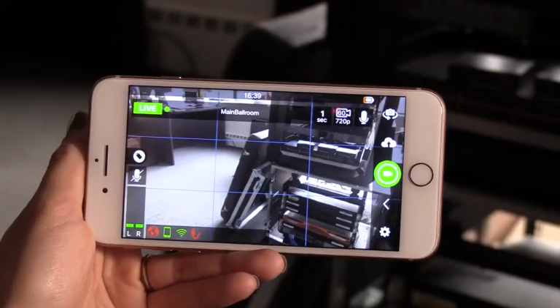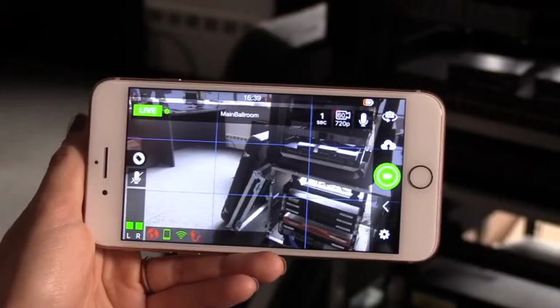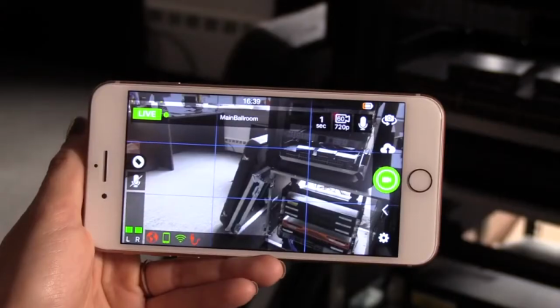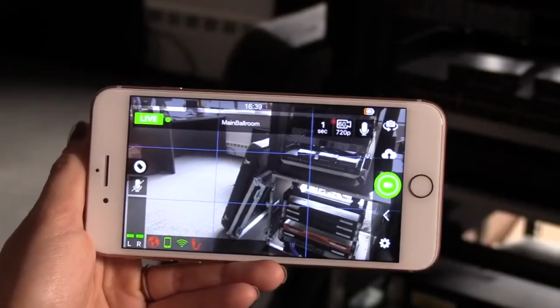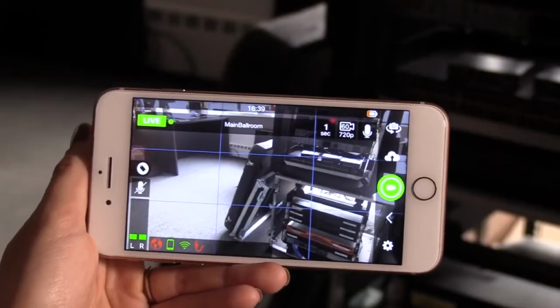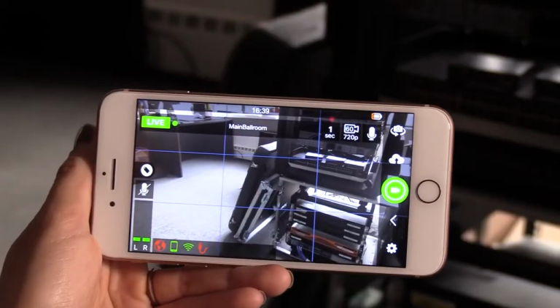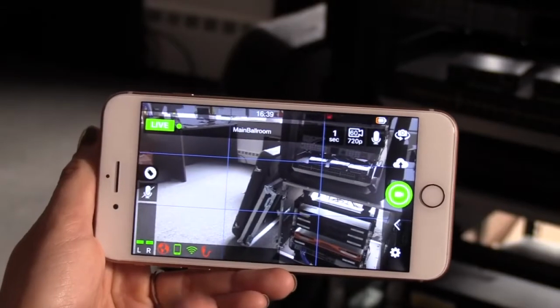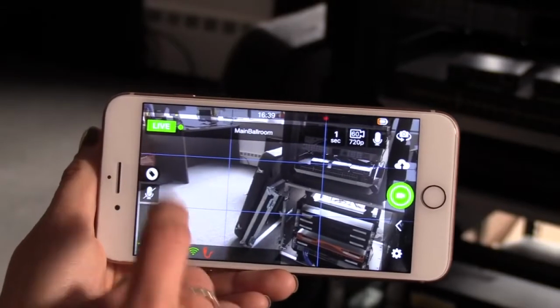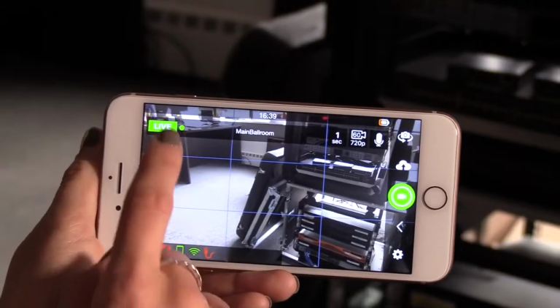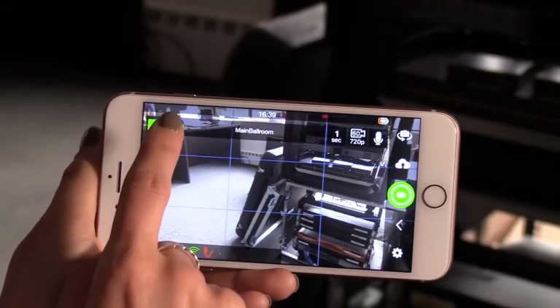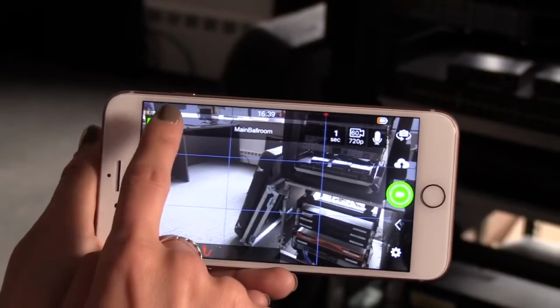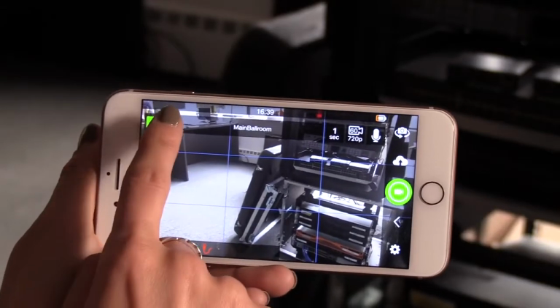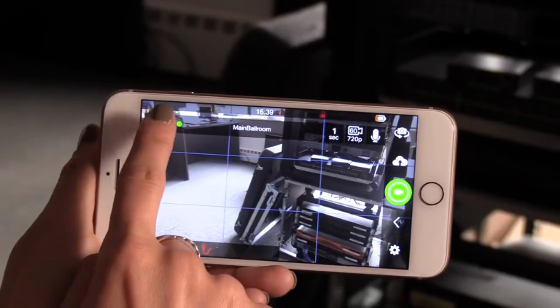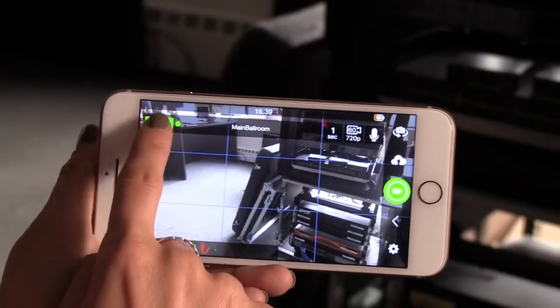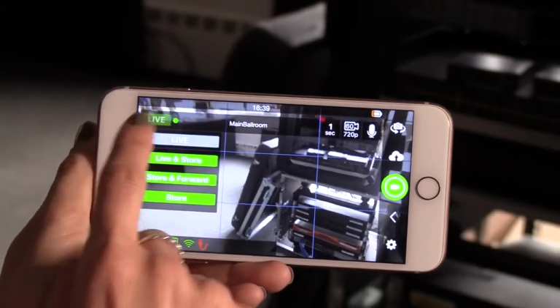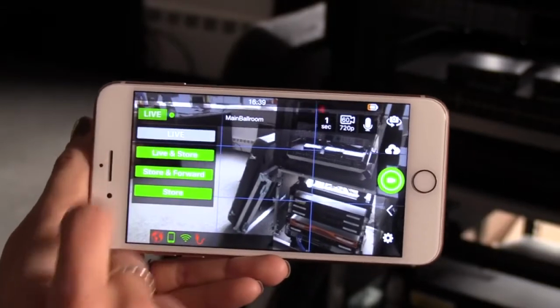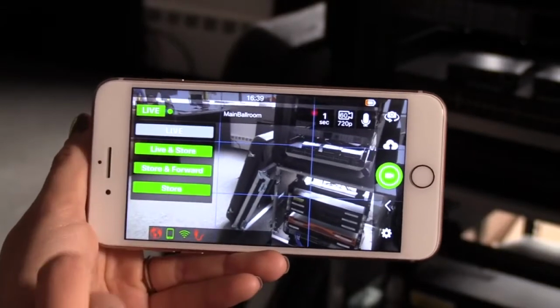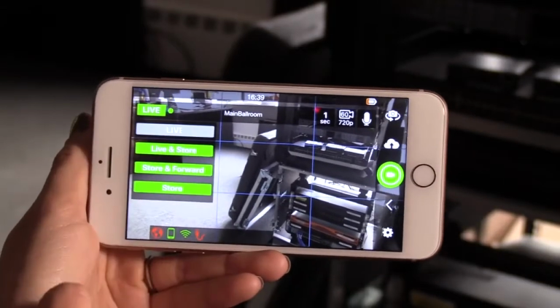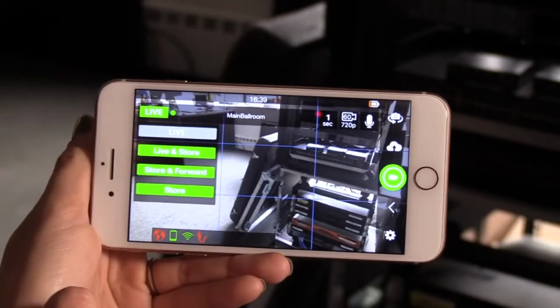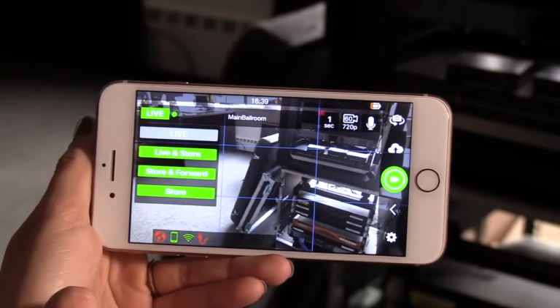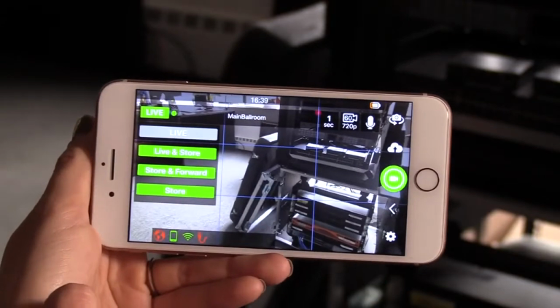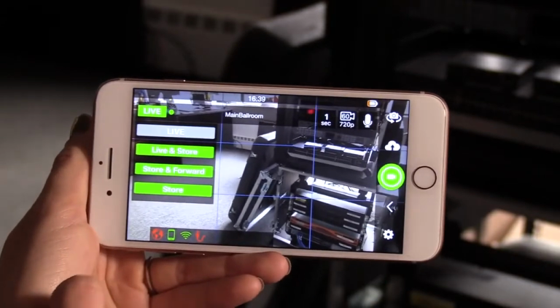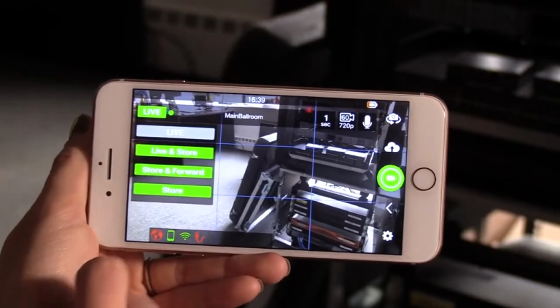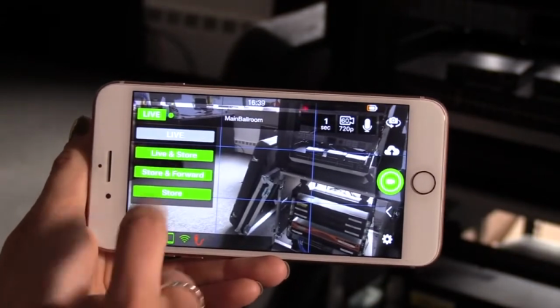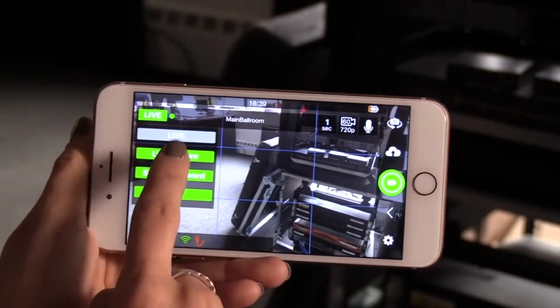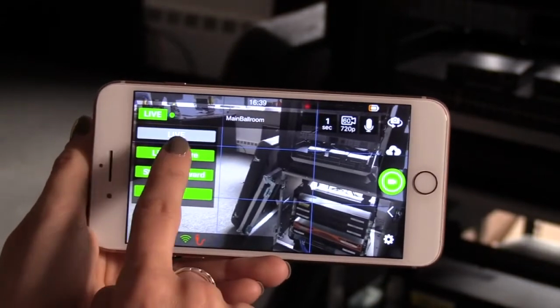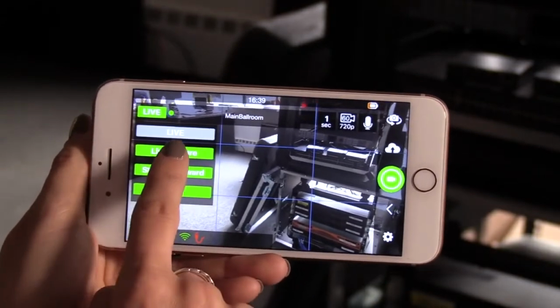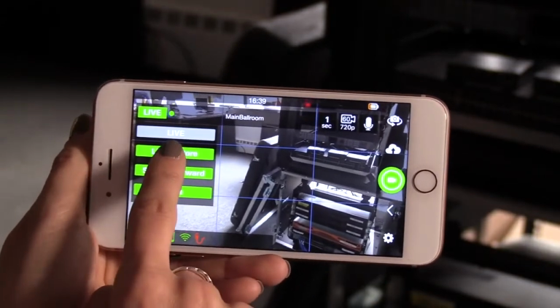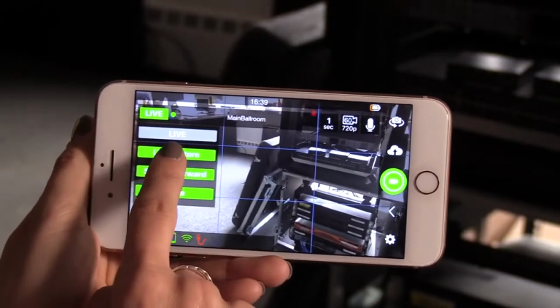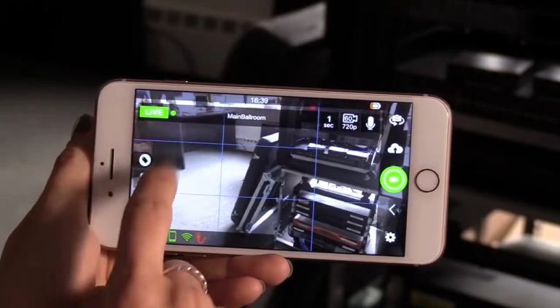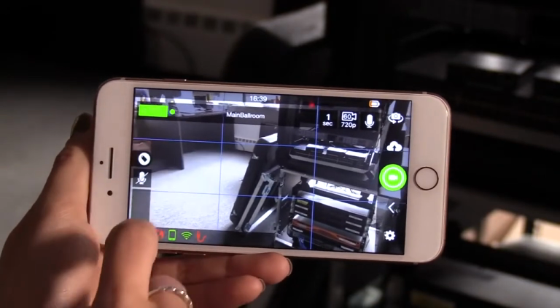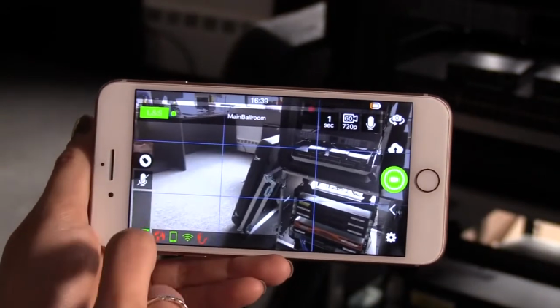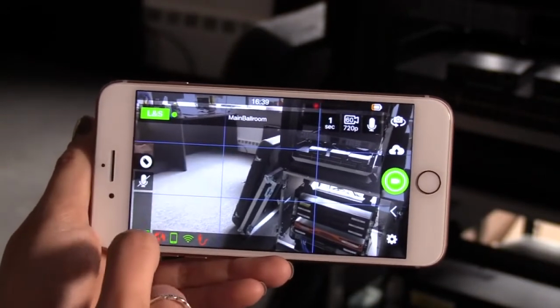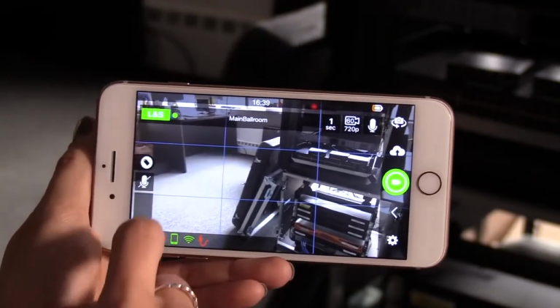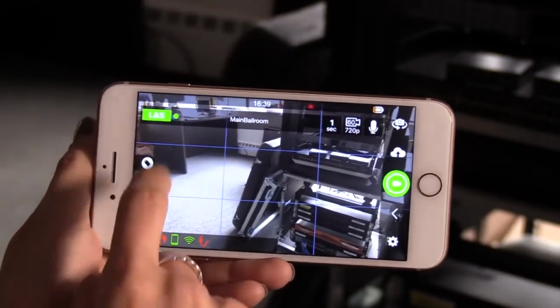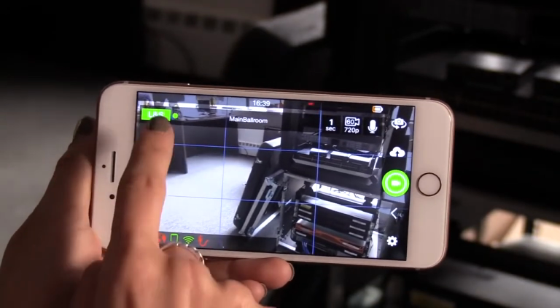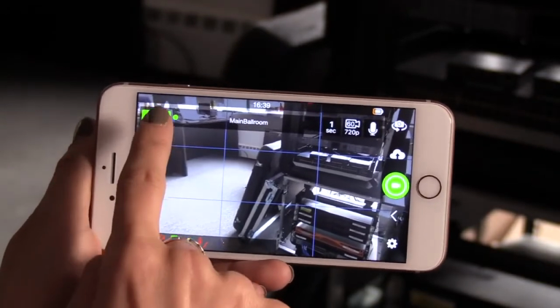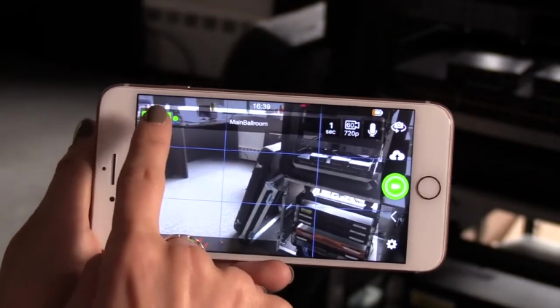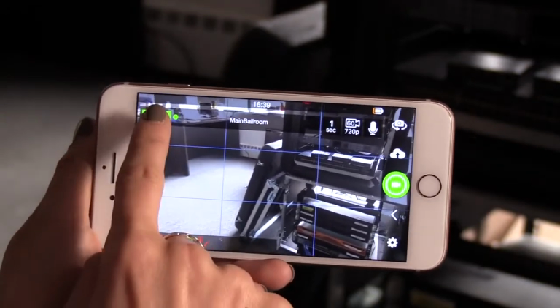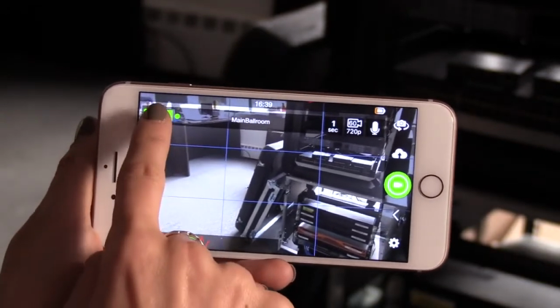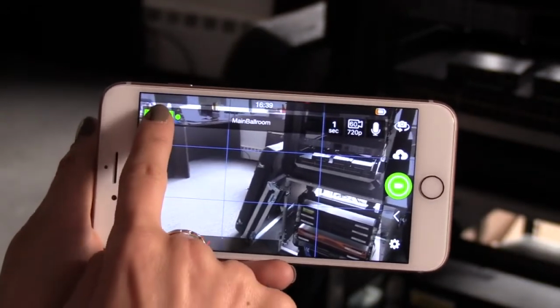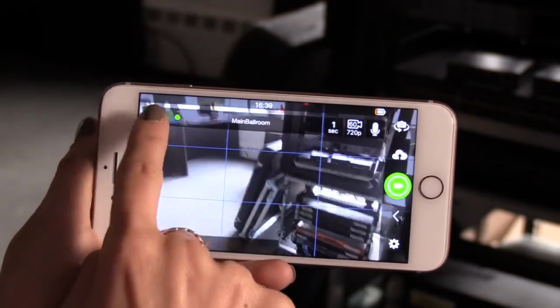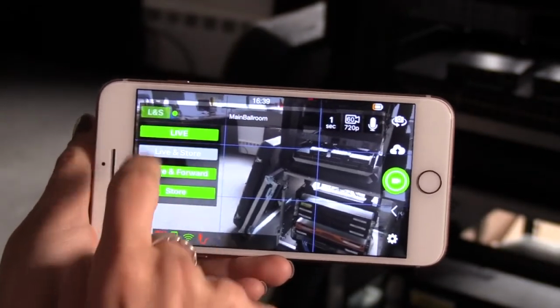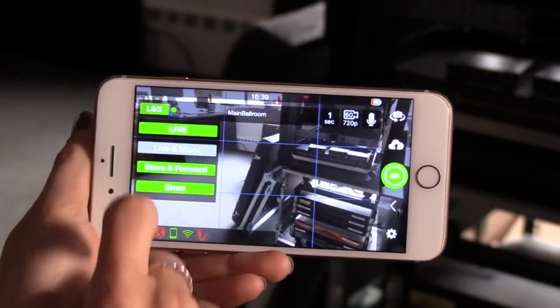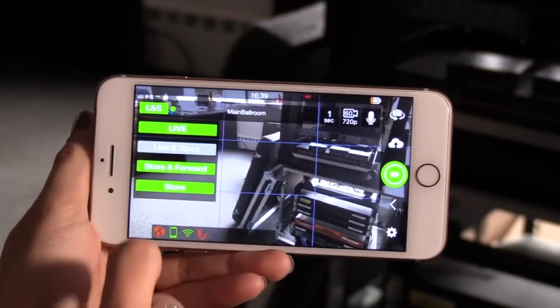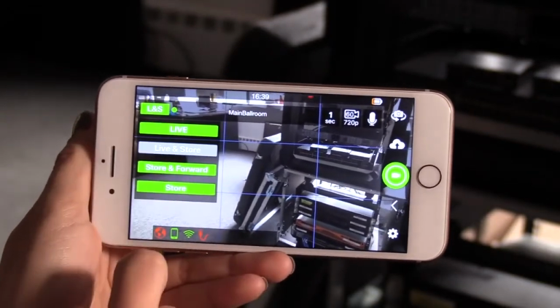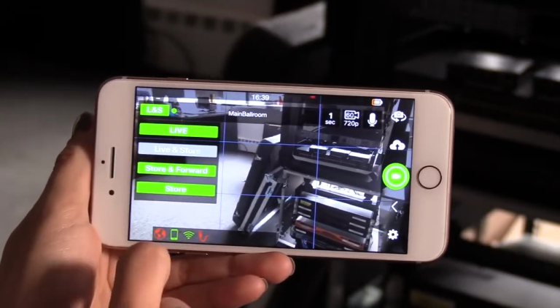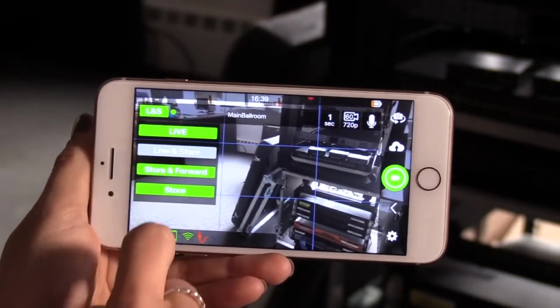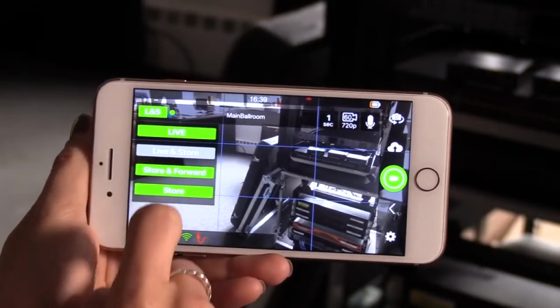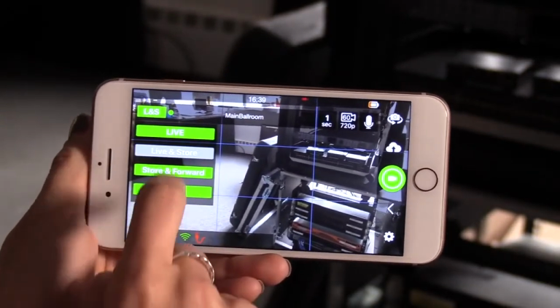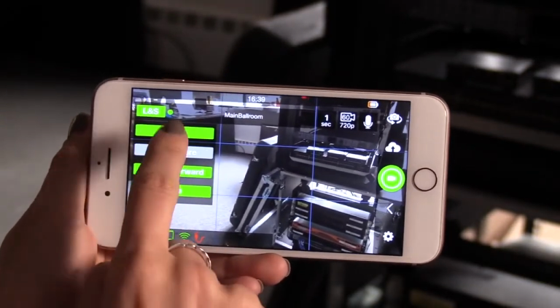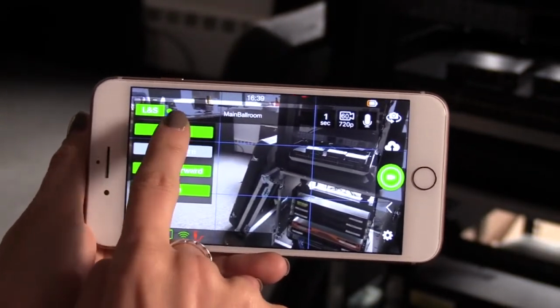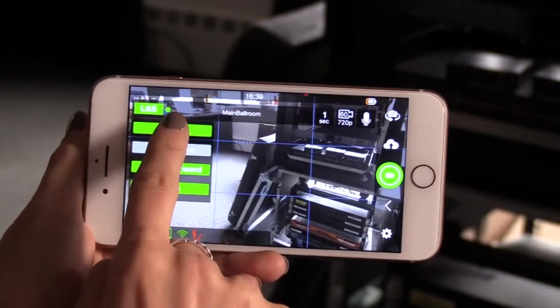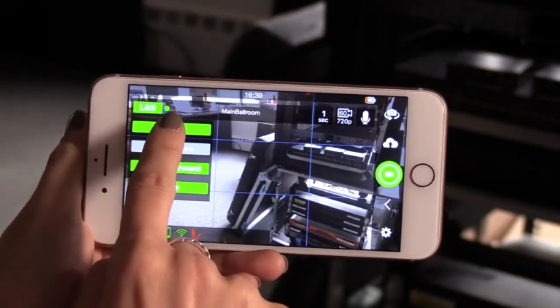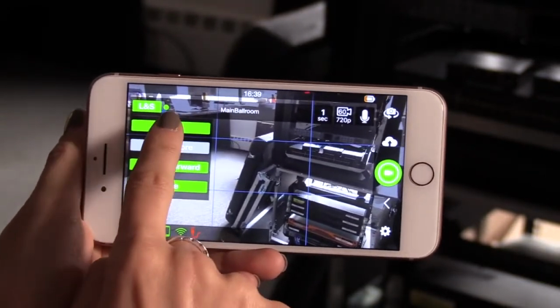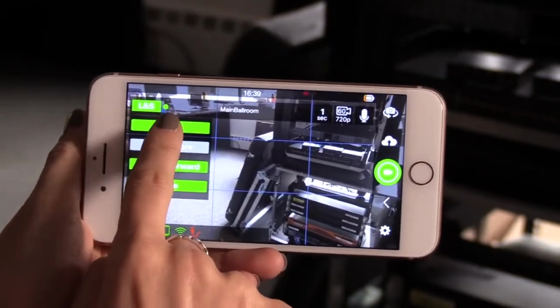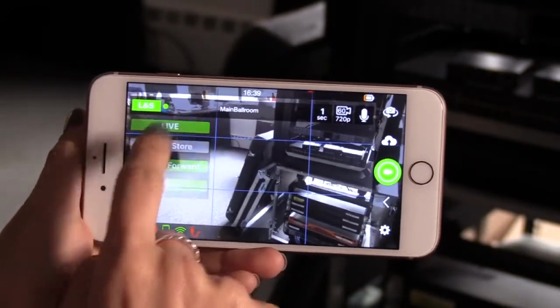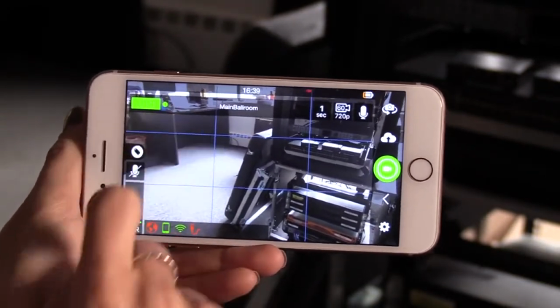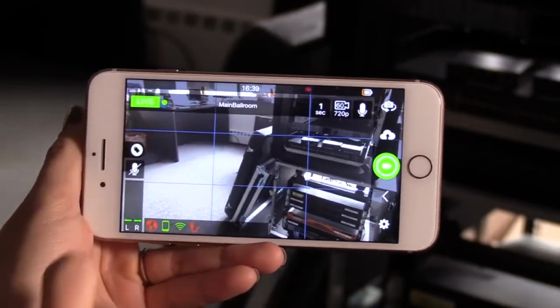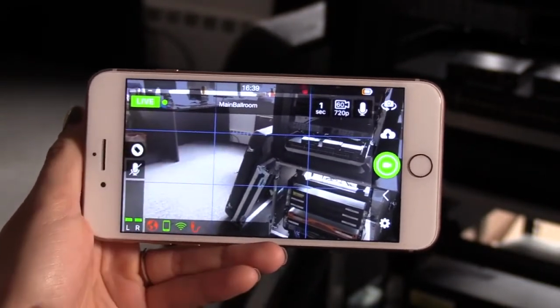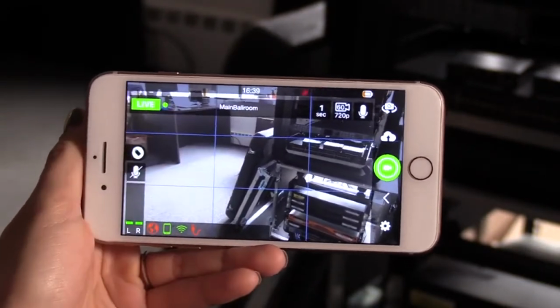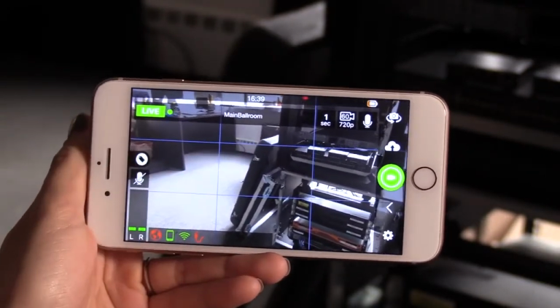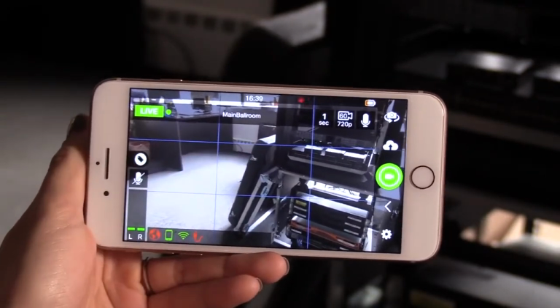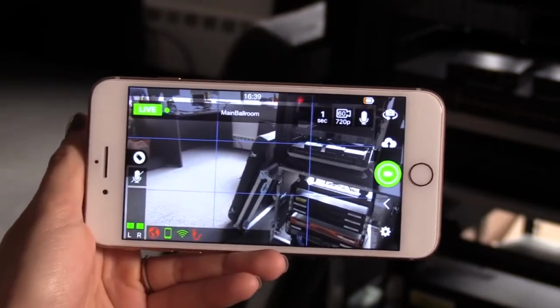There are several different modes for your phone to transmit in. You can go live, live in store, store in forward, and store.